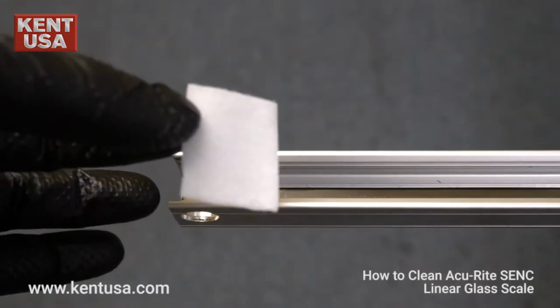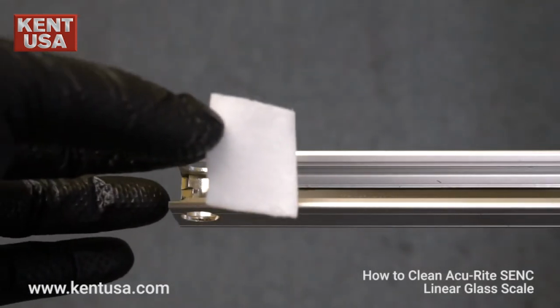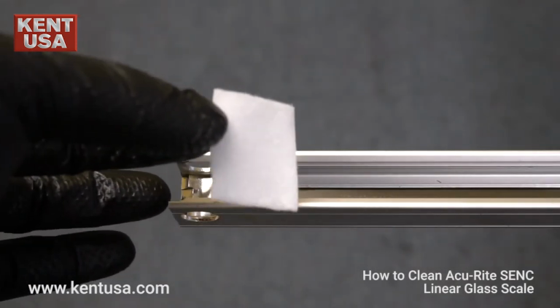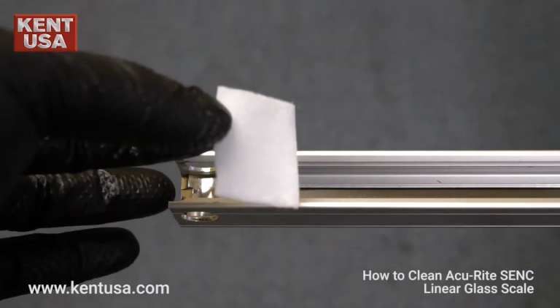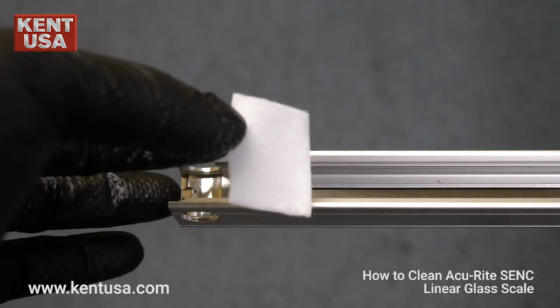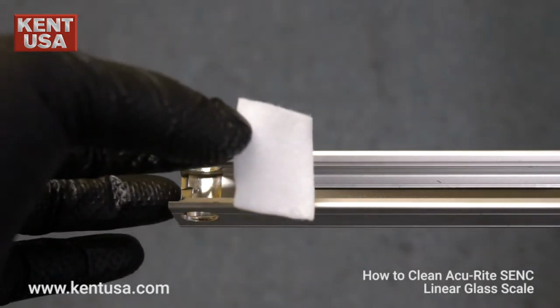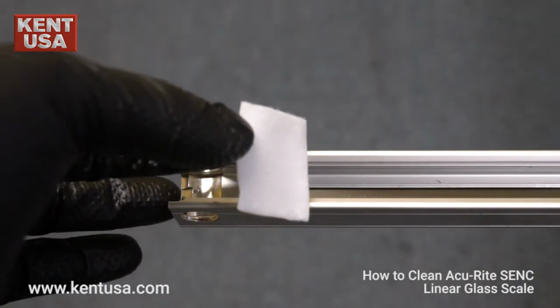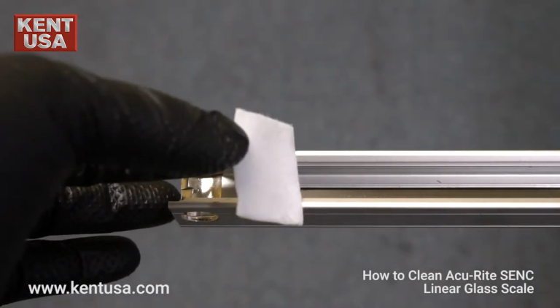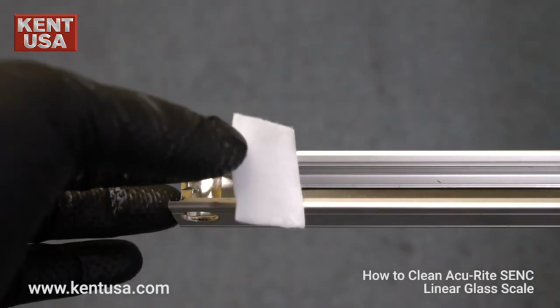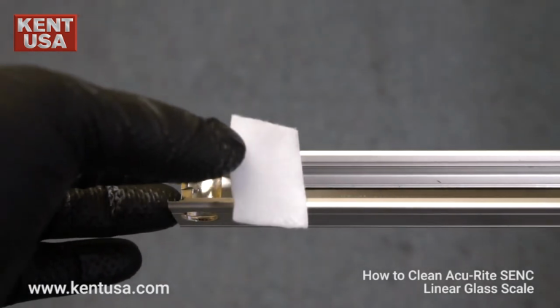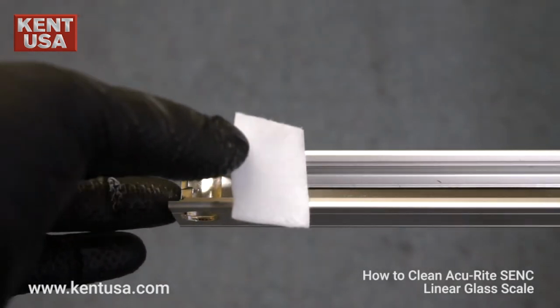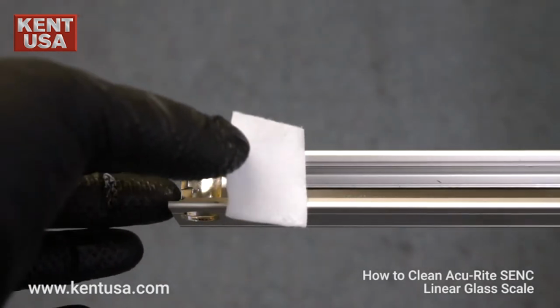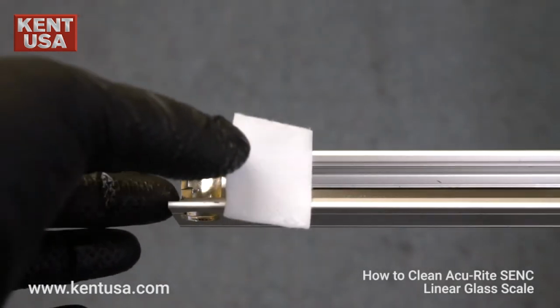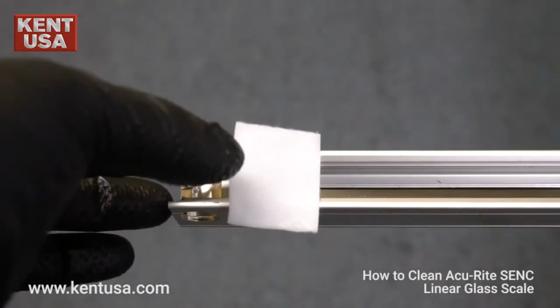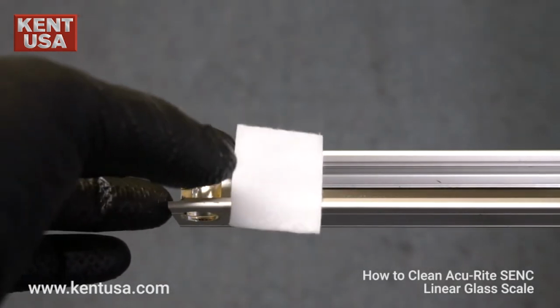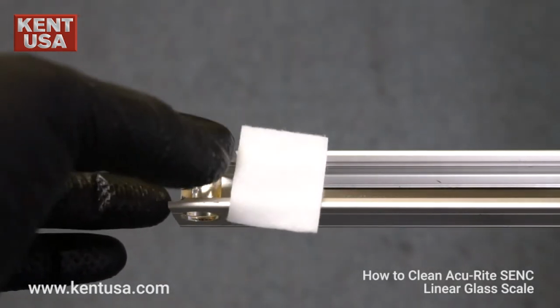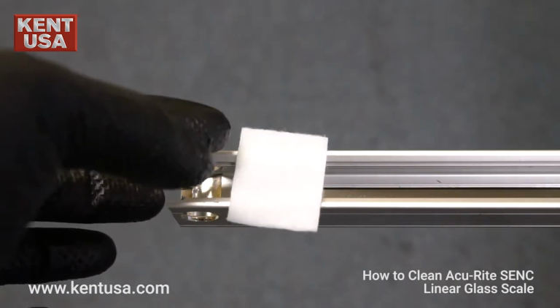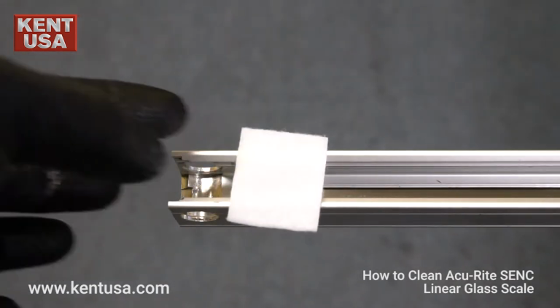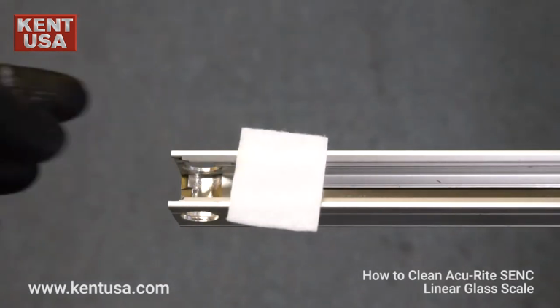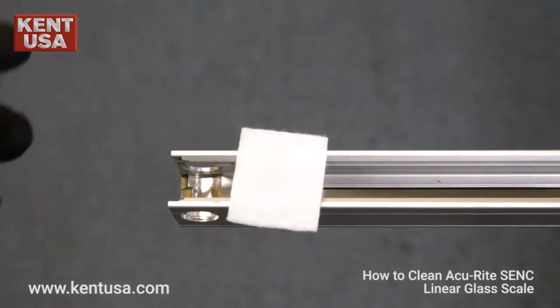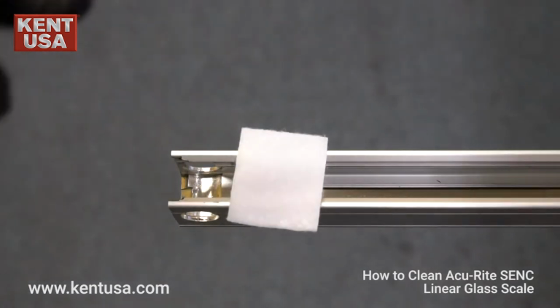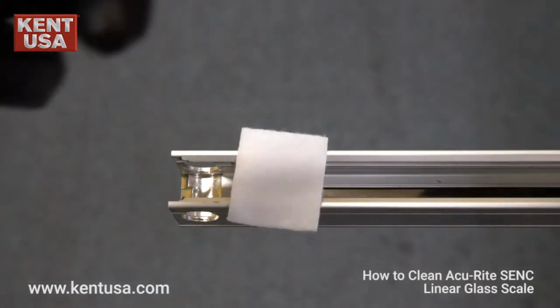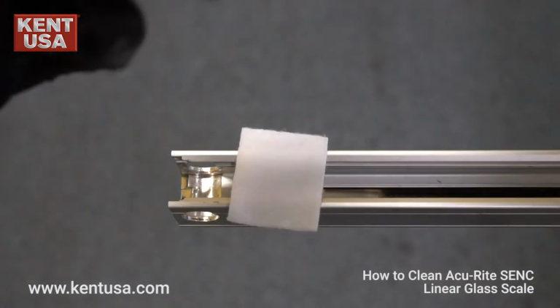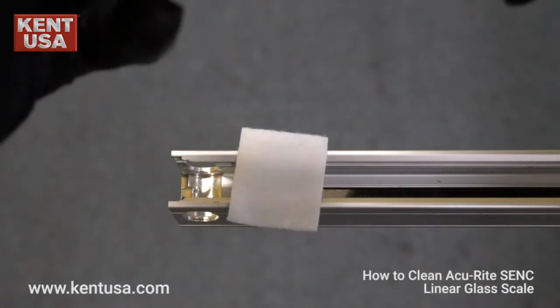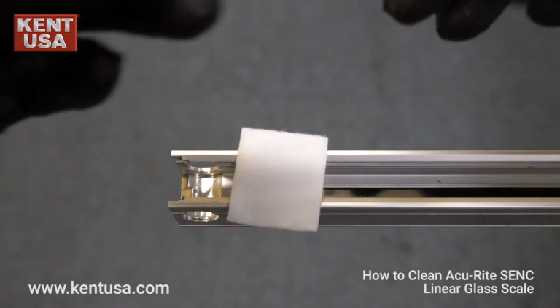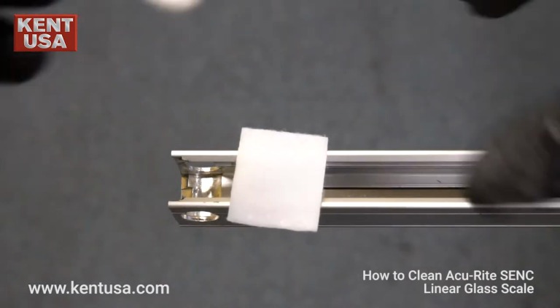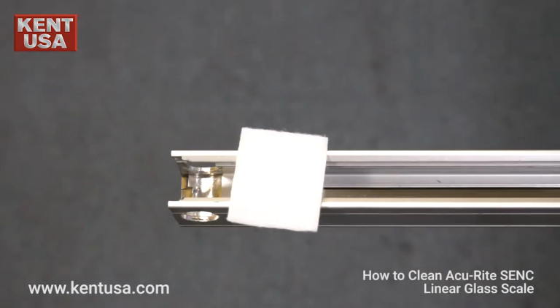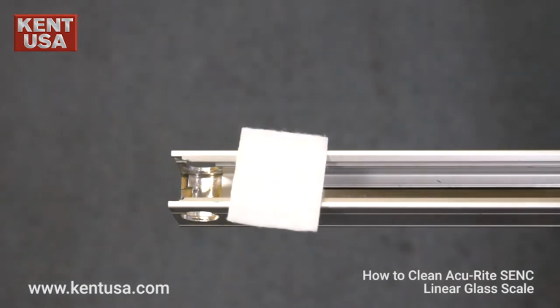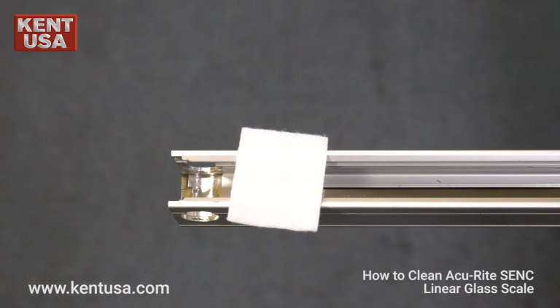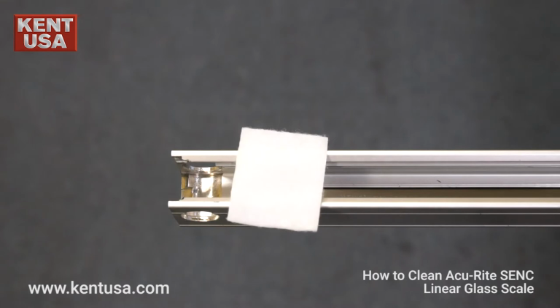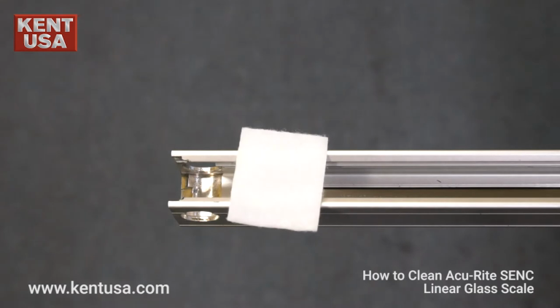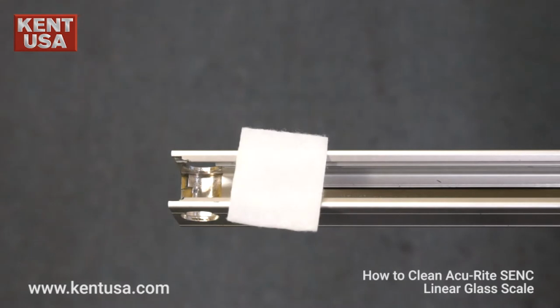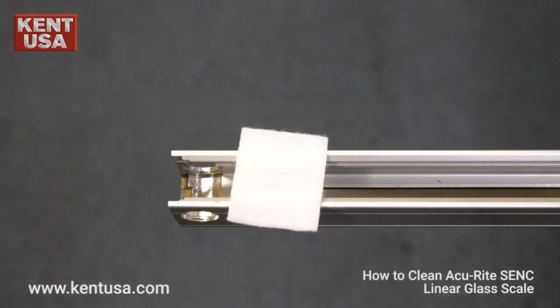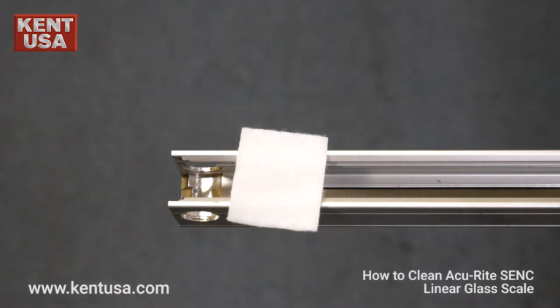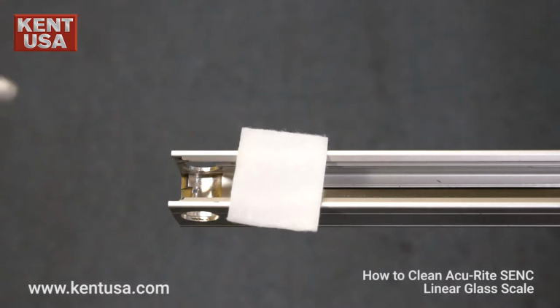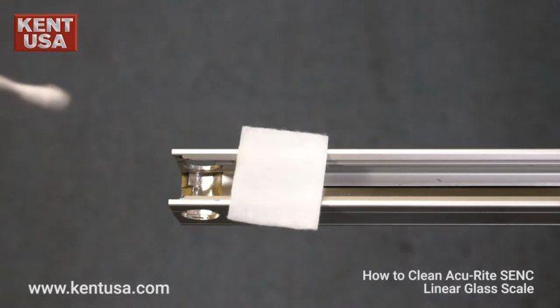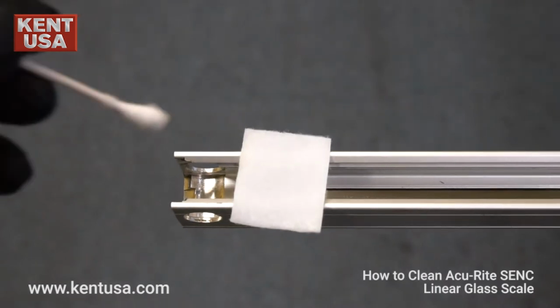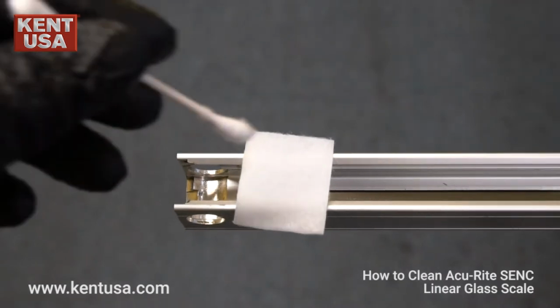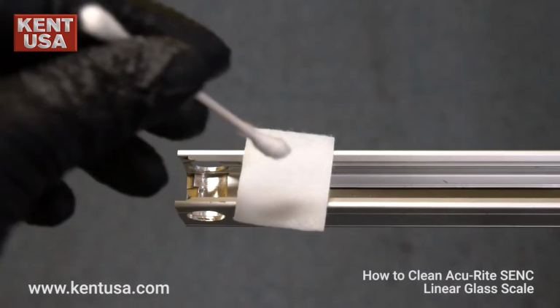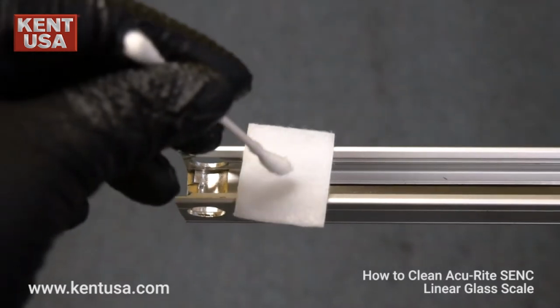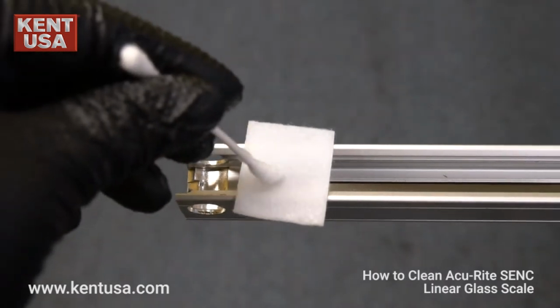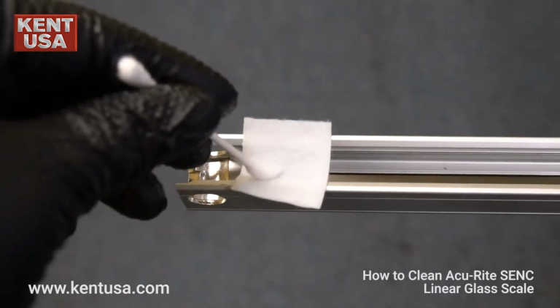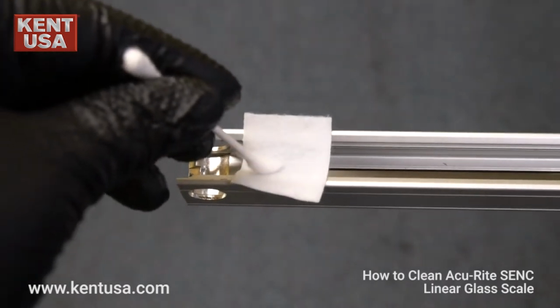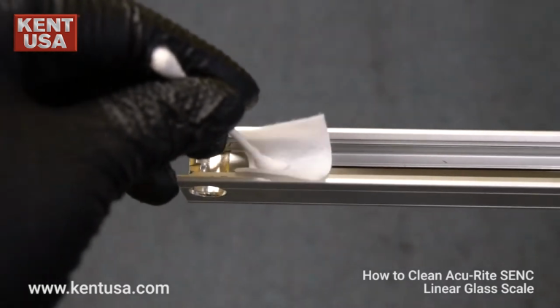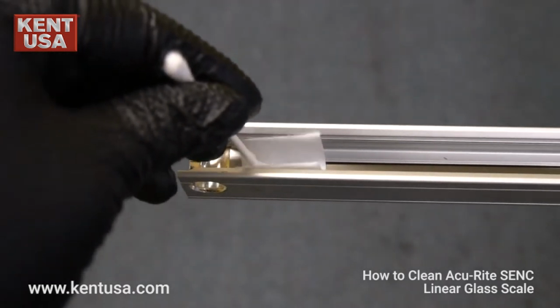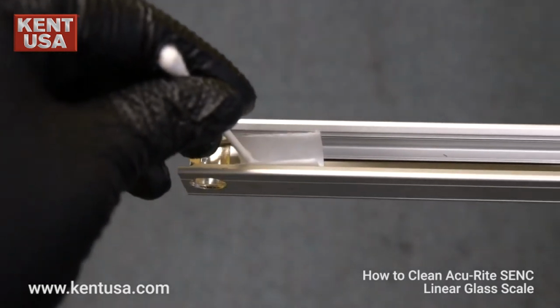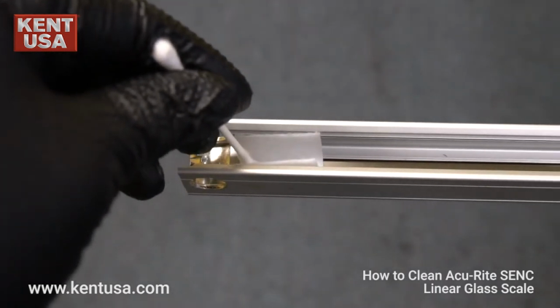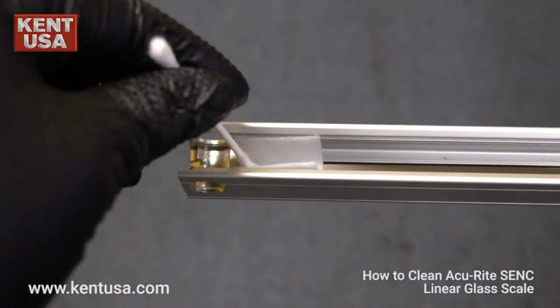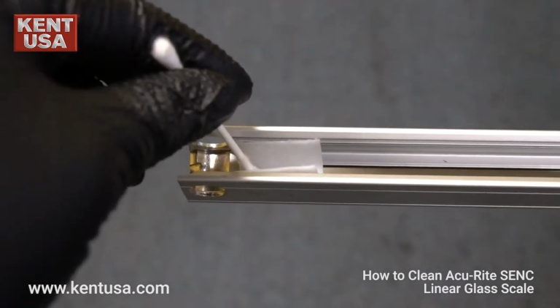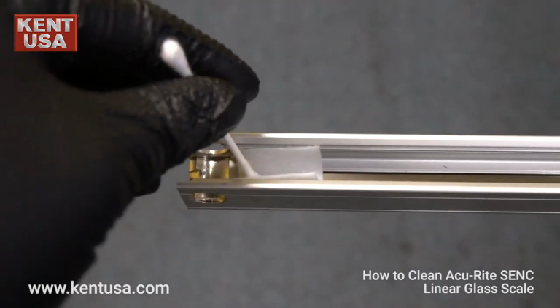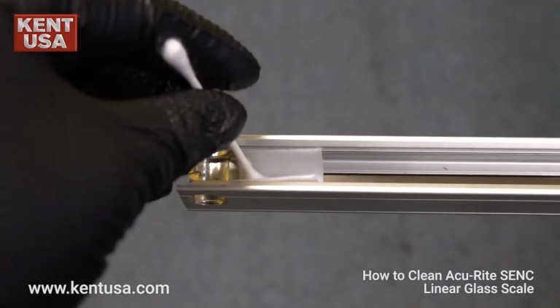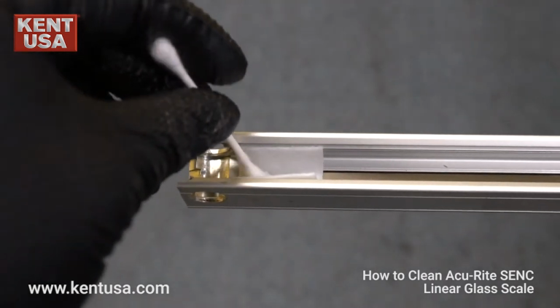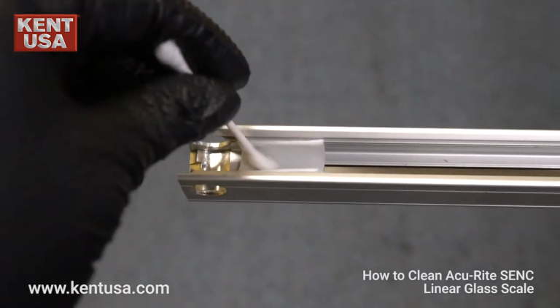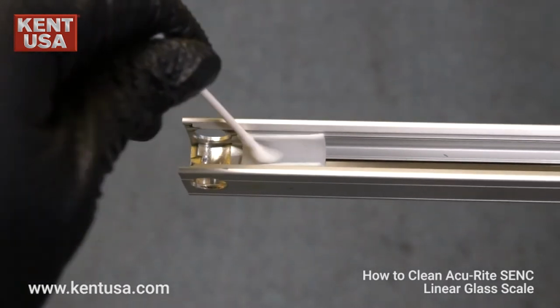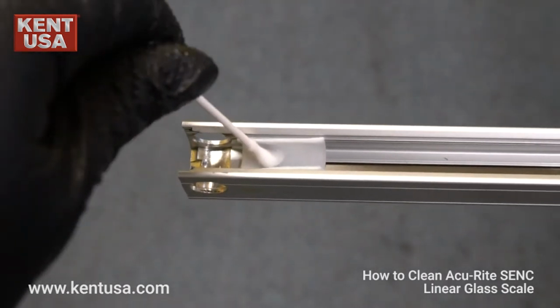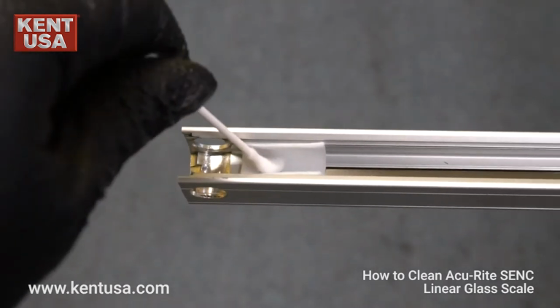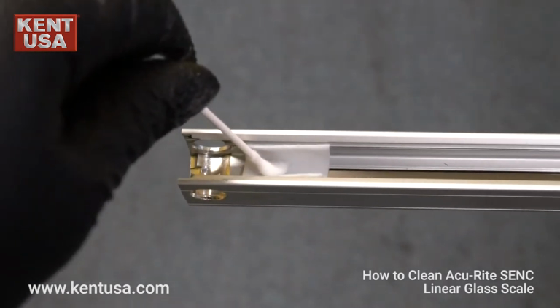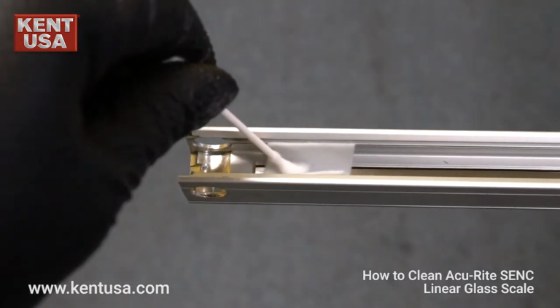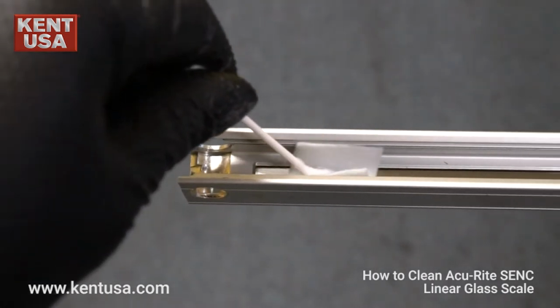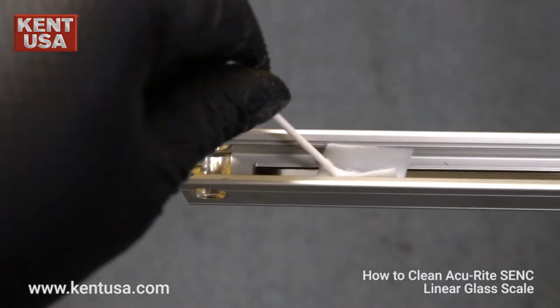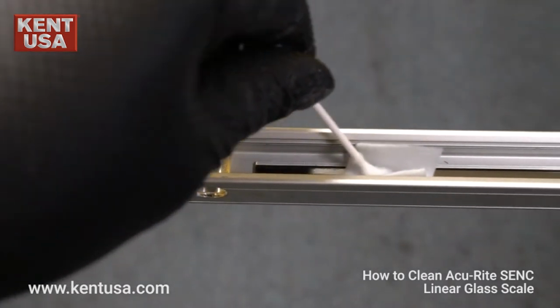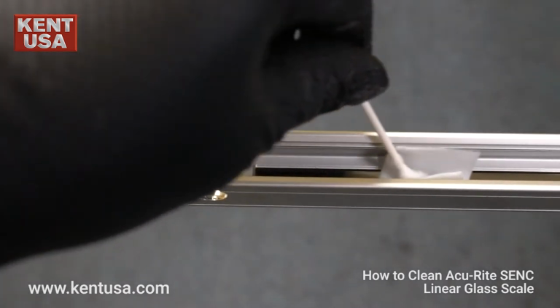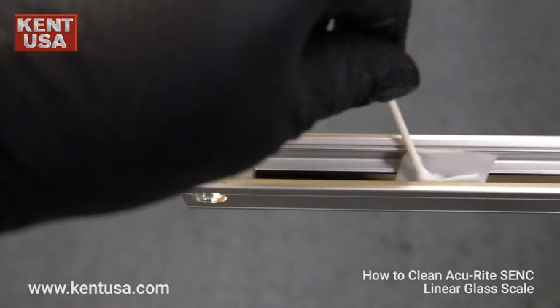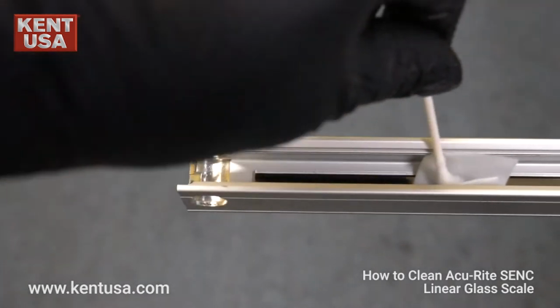Clean the glass scale using a pre-moistened alcohol pad. Then, use a cotton swab to guide it through.